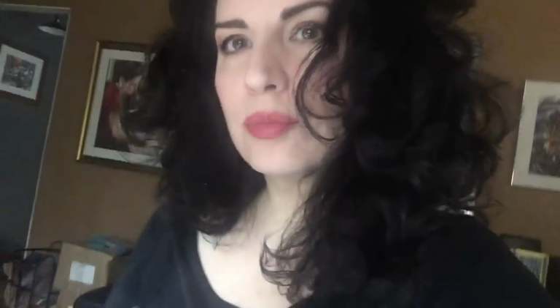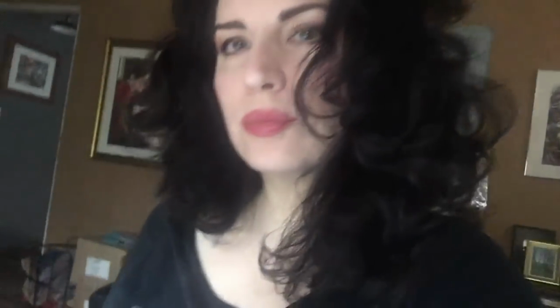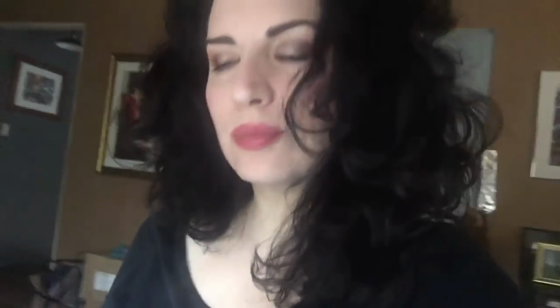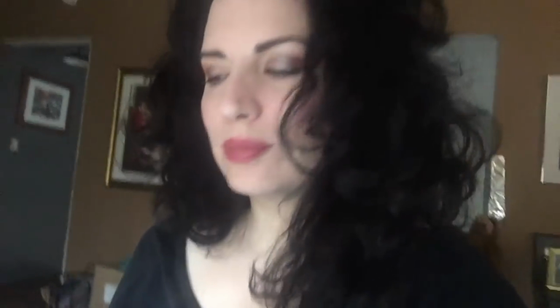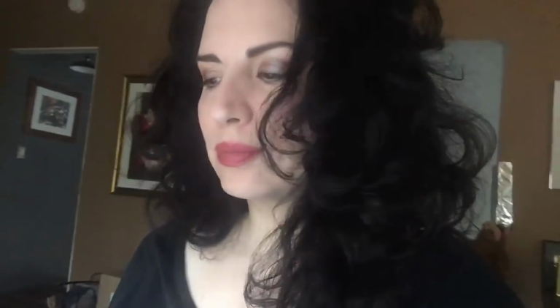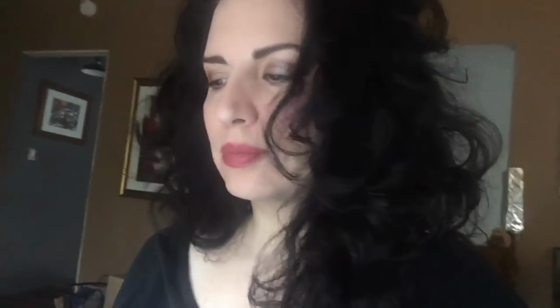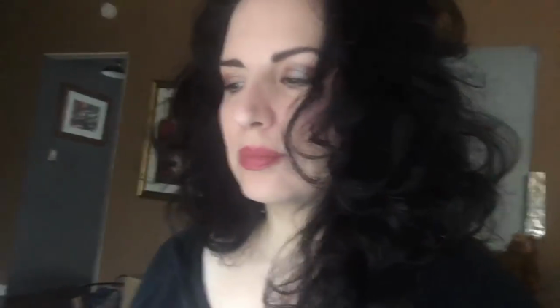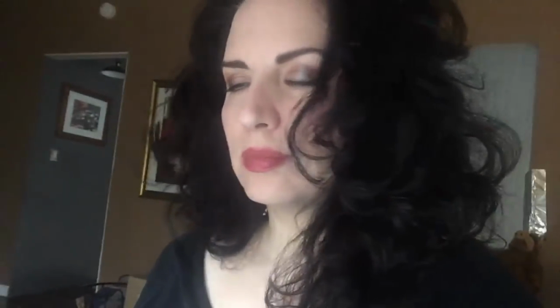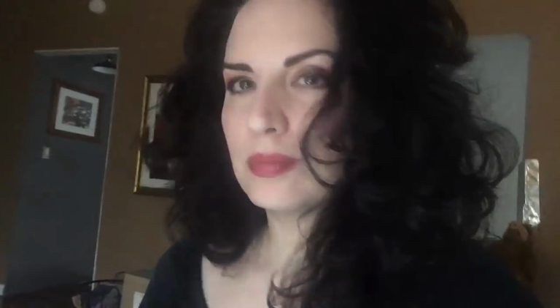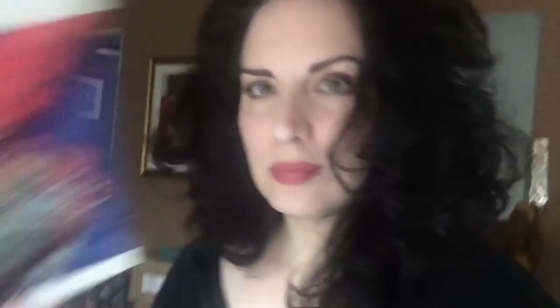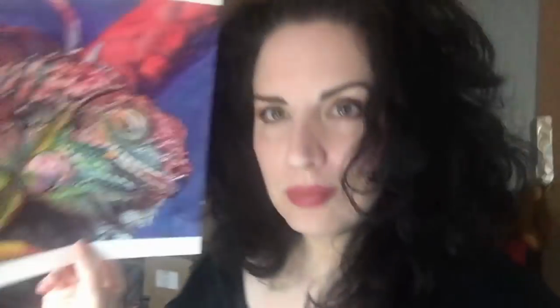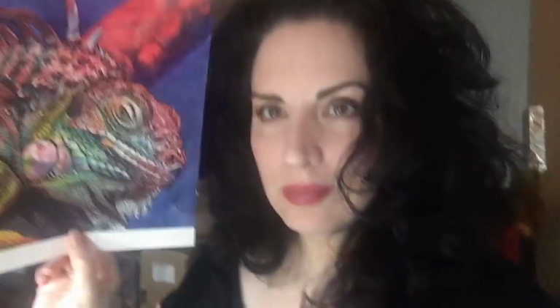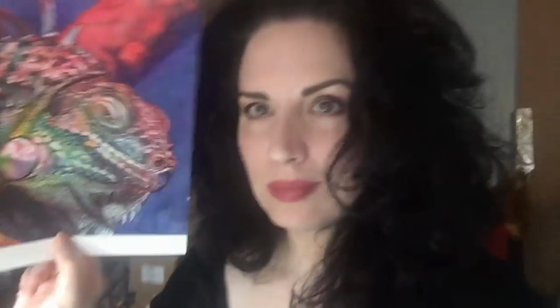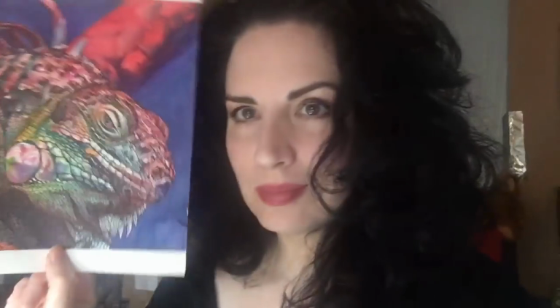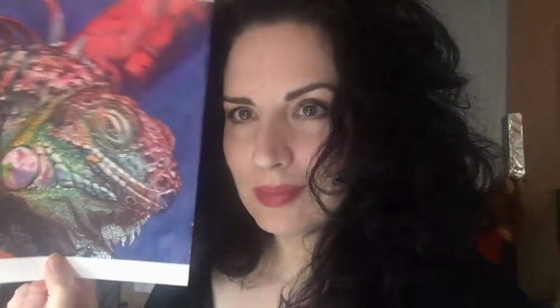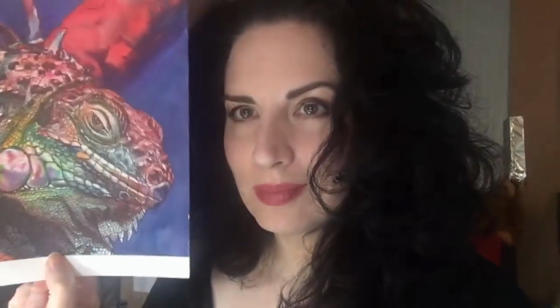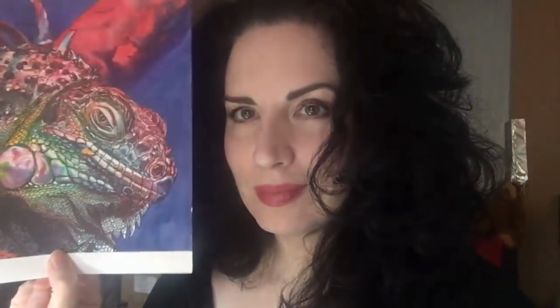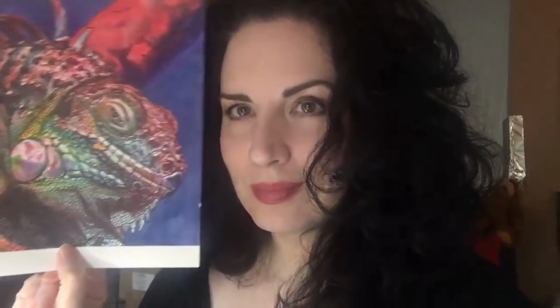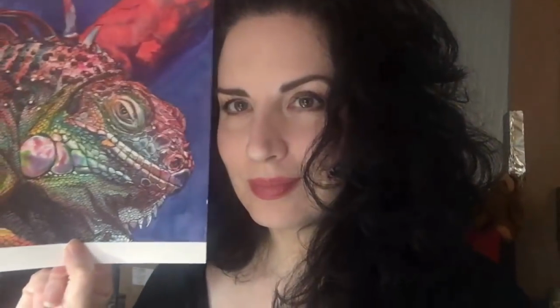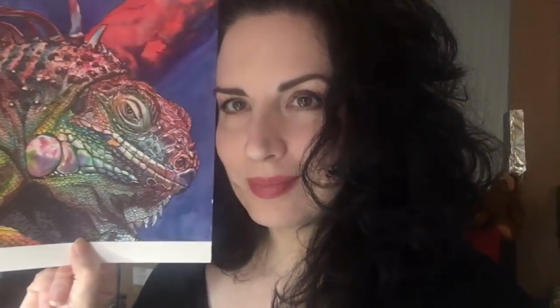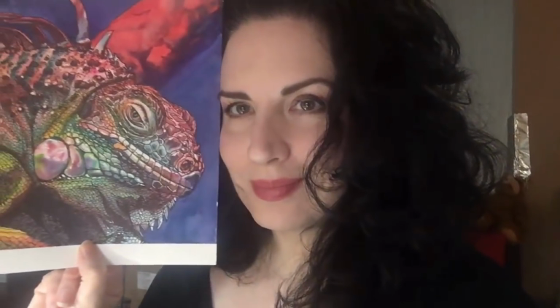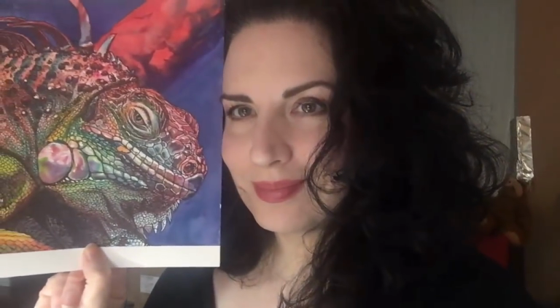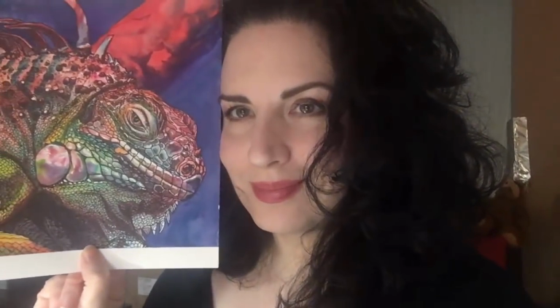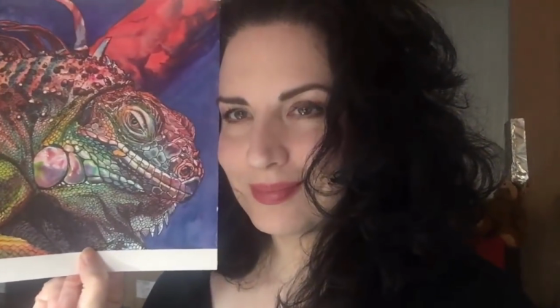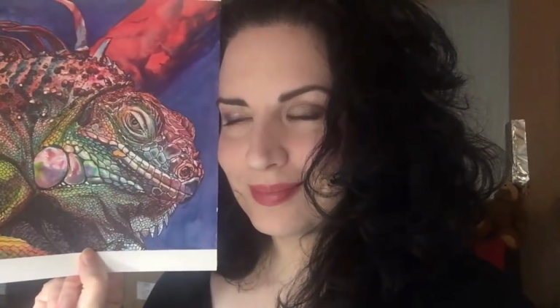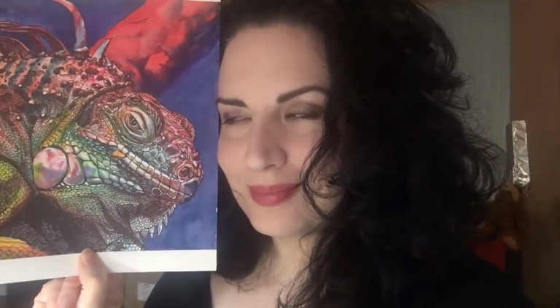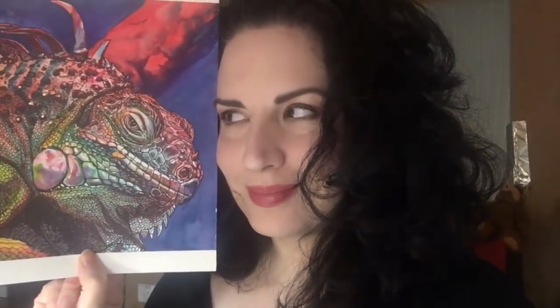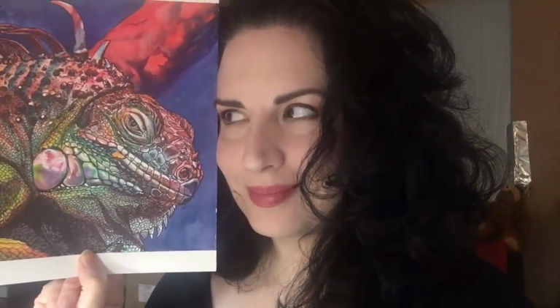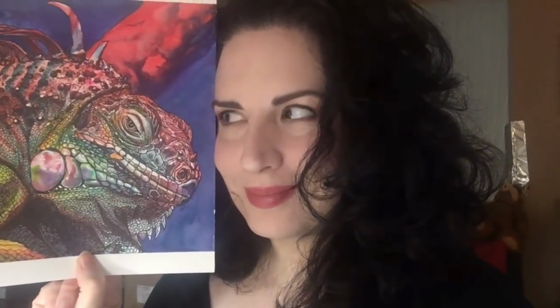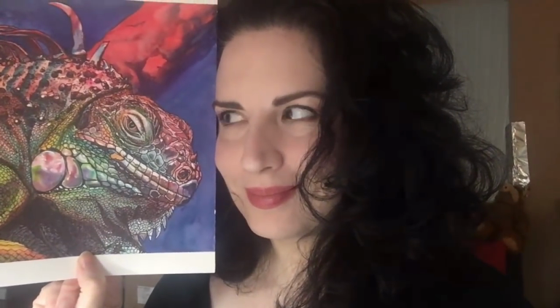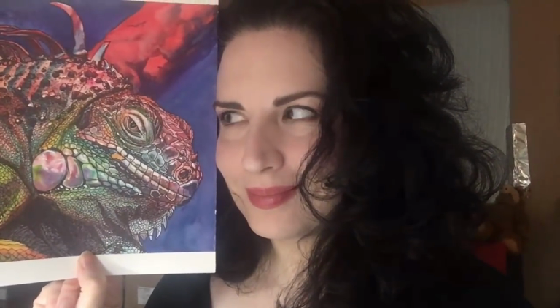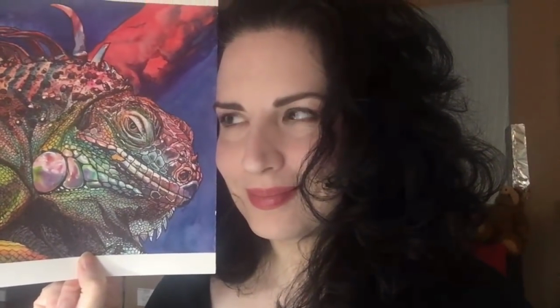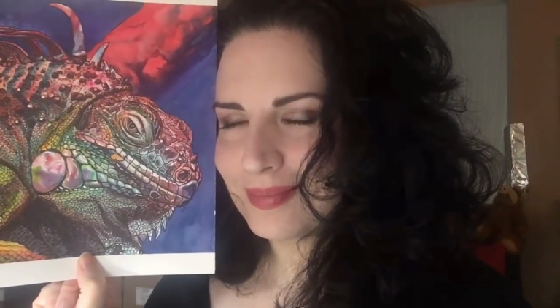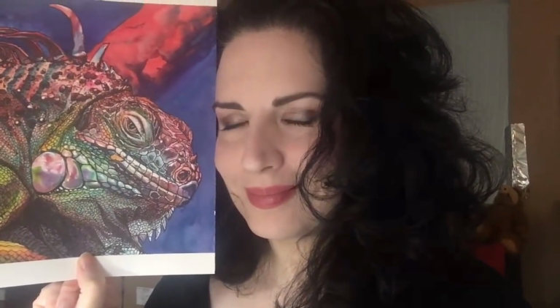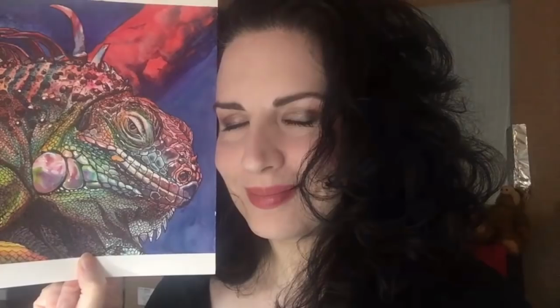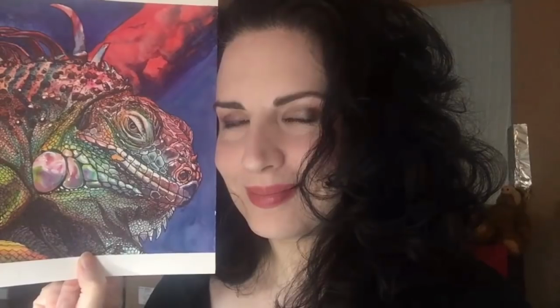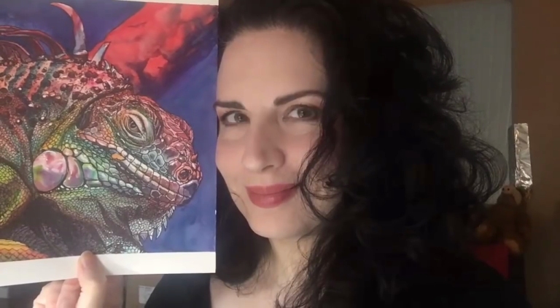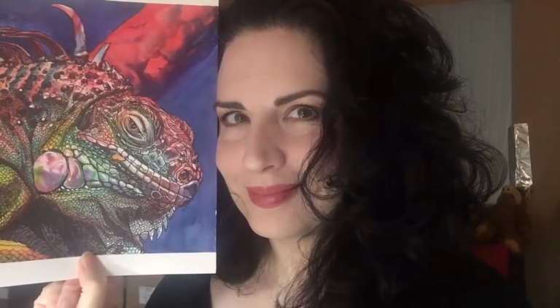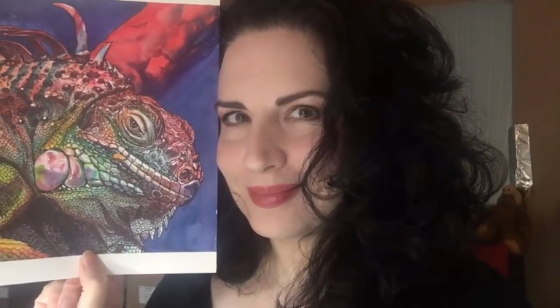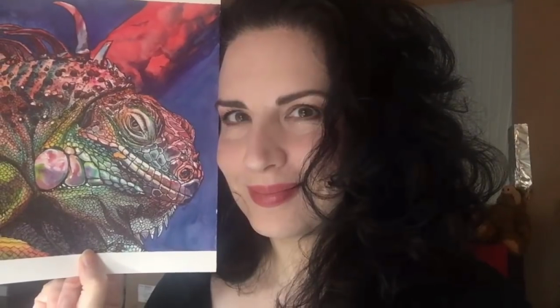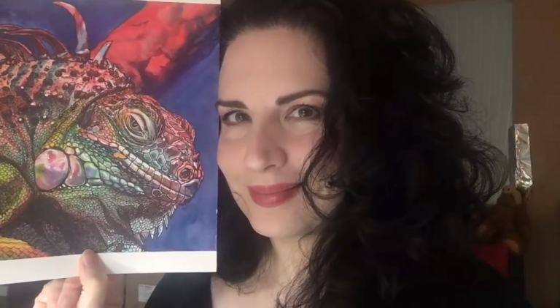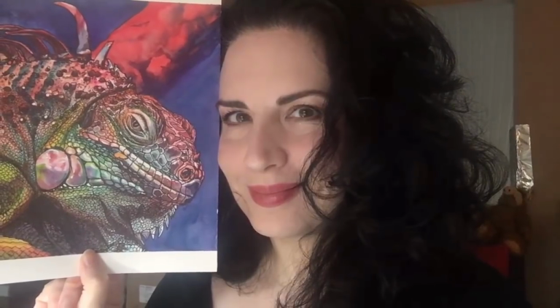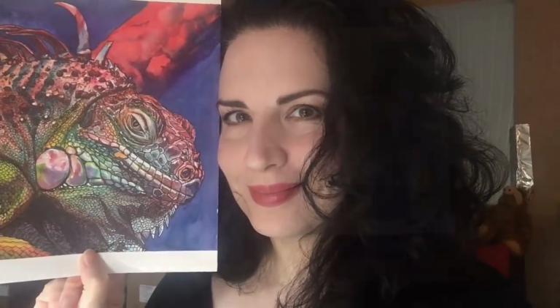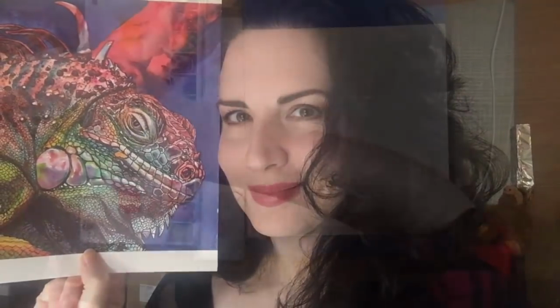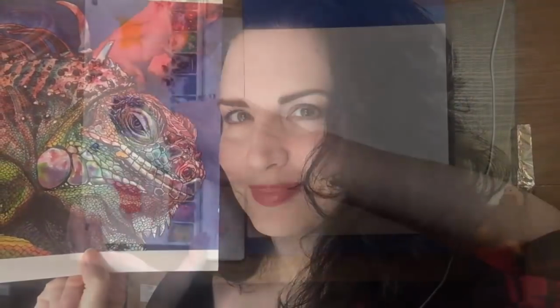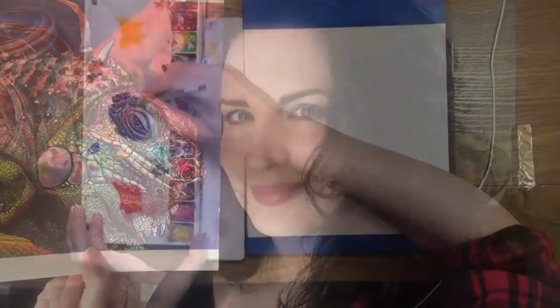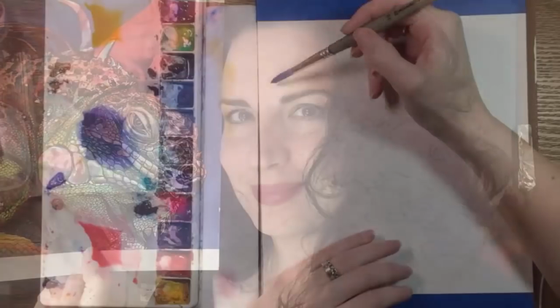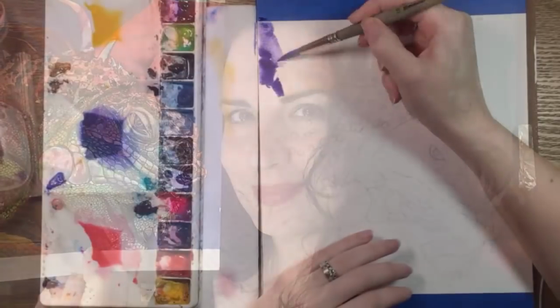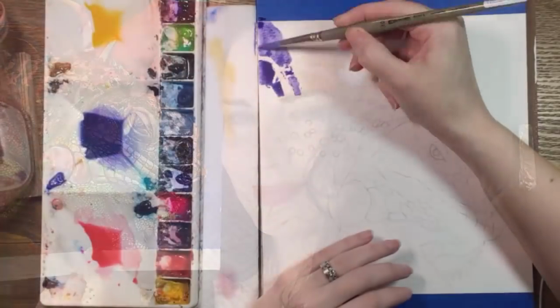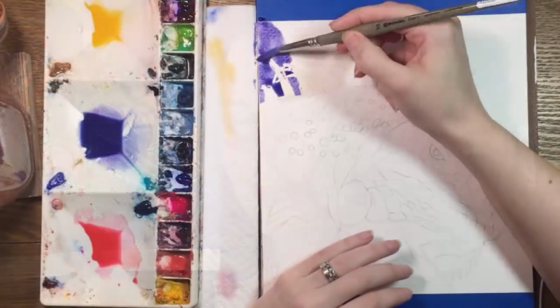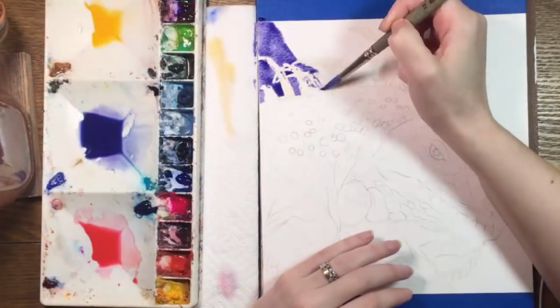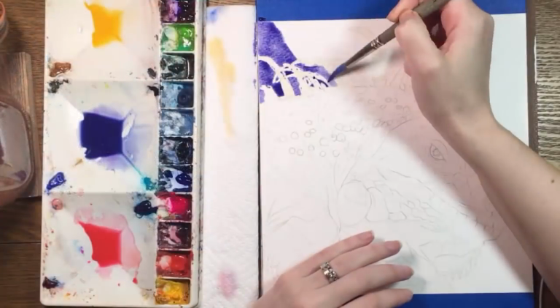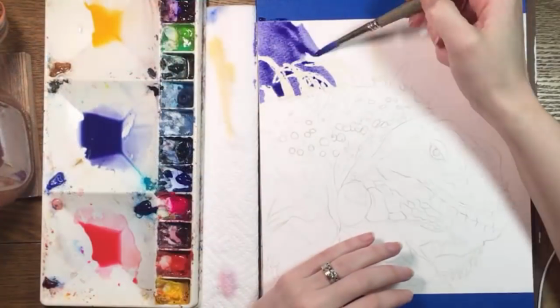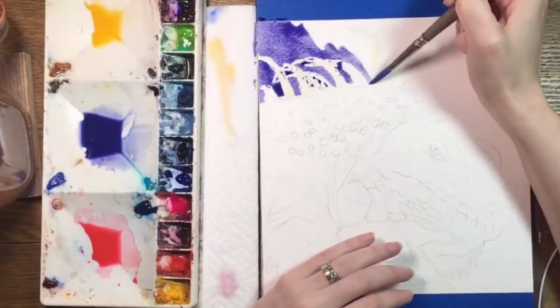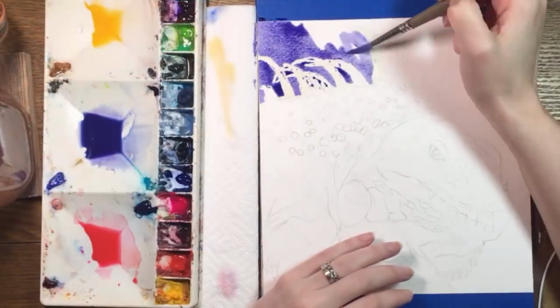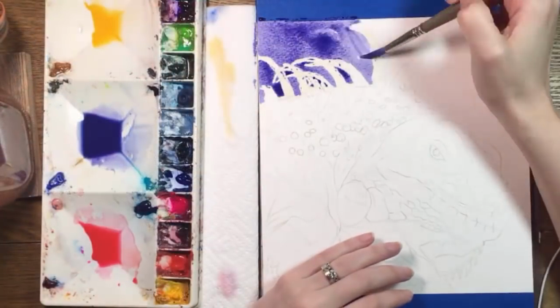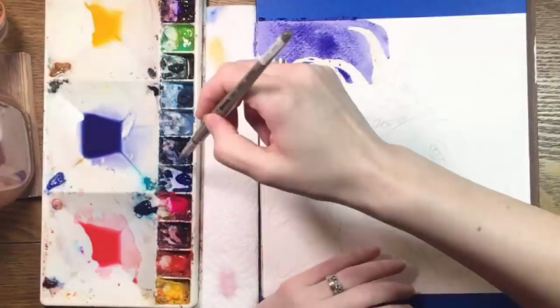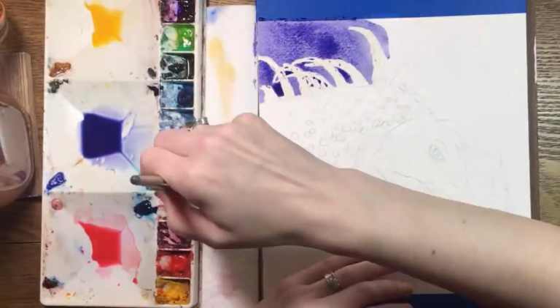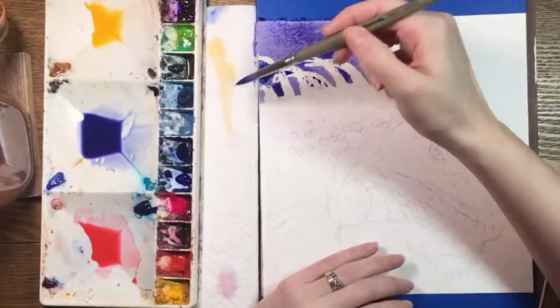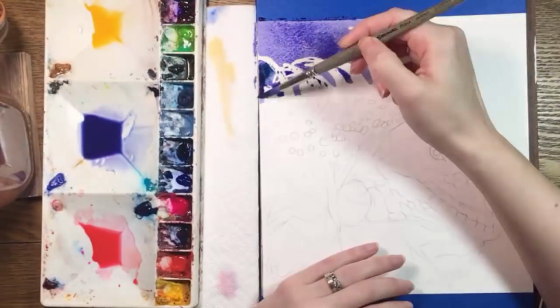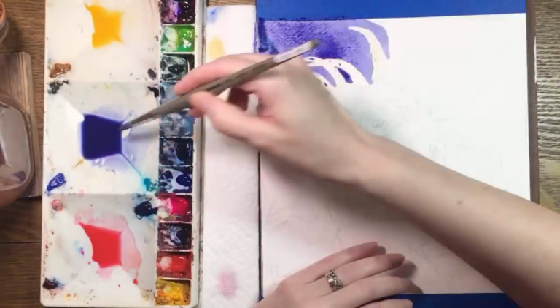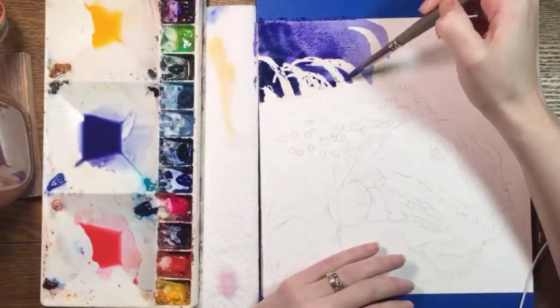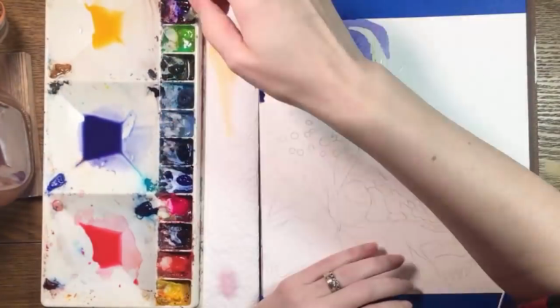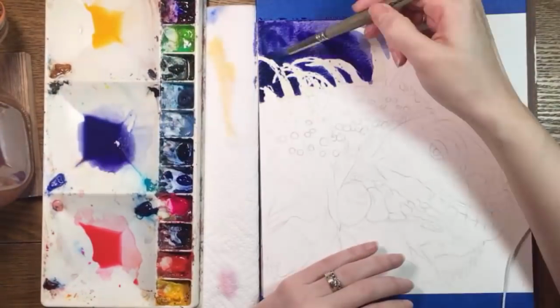Hi, everyone. Today's the last day of October, or Inktober, and I thought I'd show you how much fun you can have with watercolor and ink.